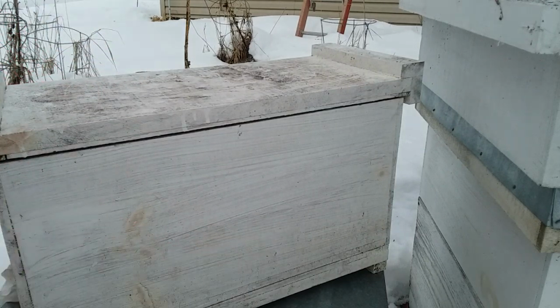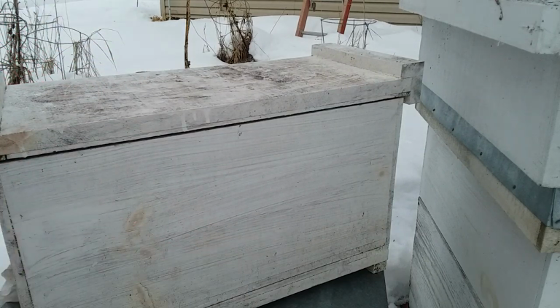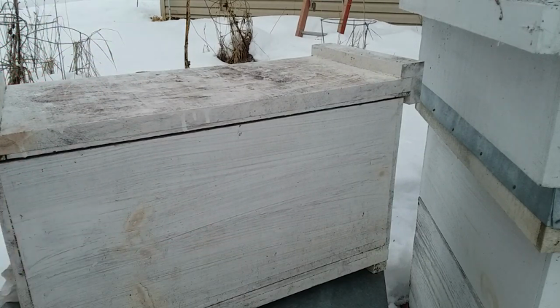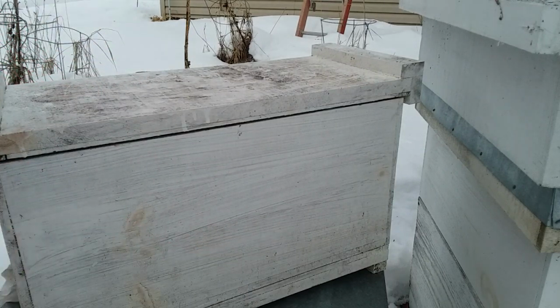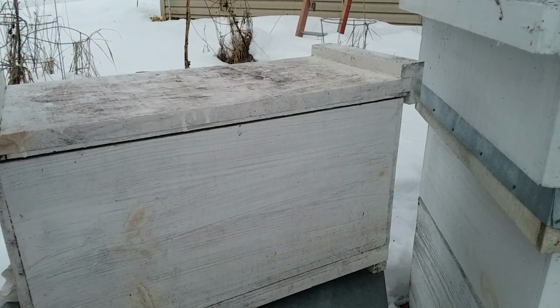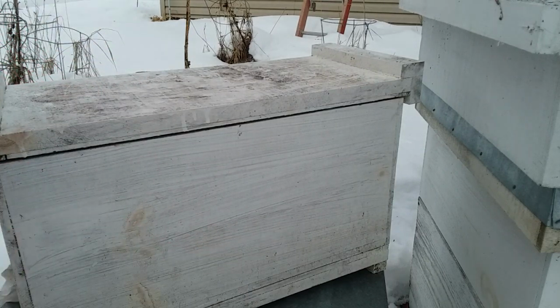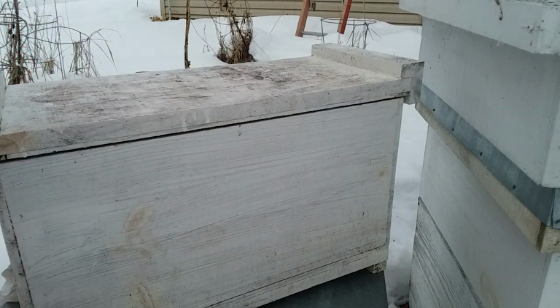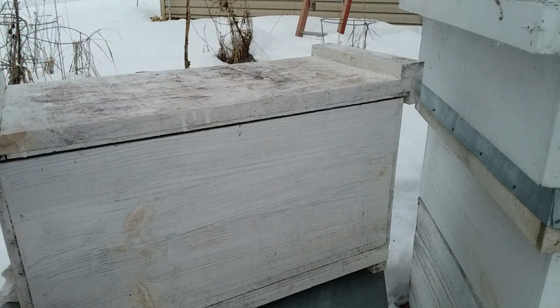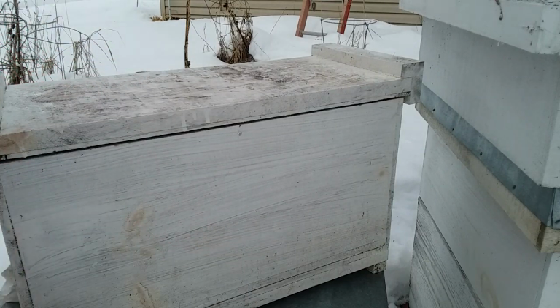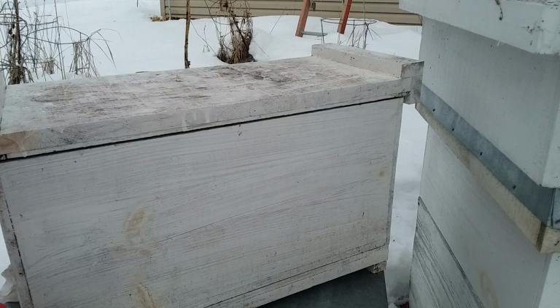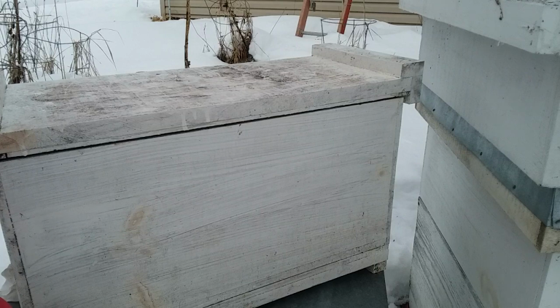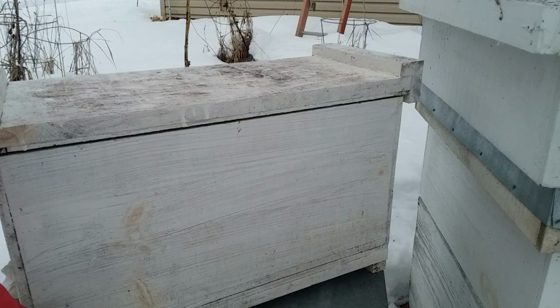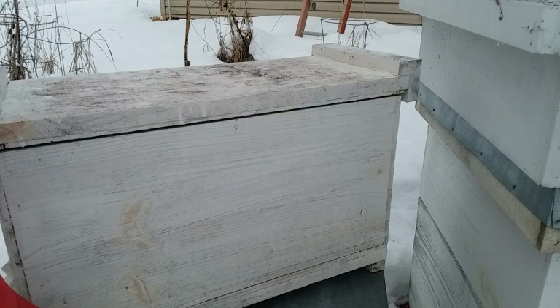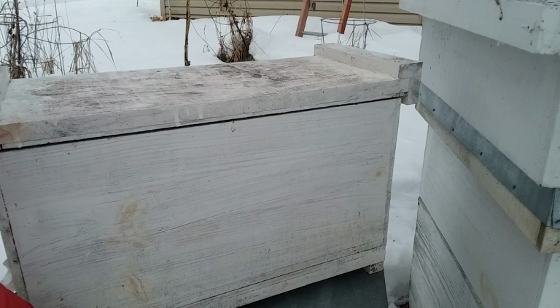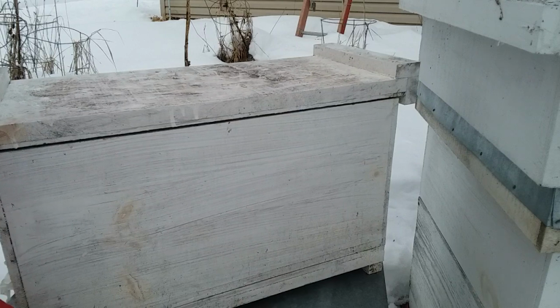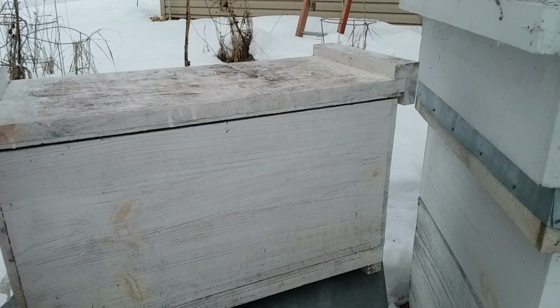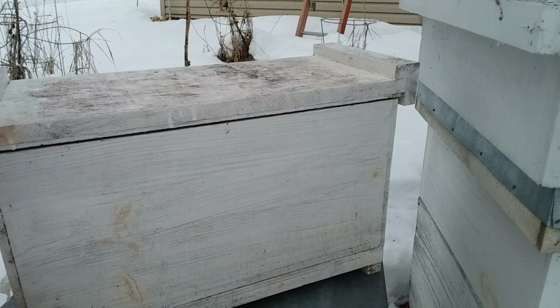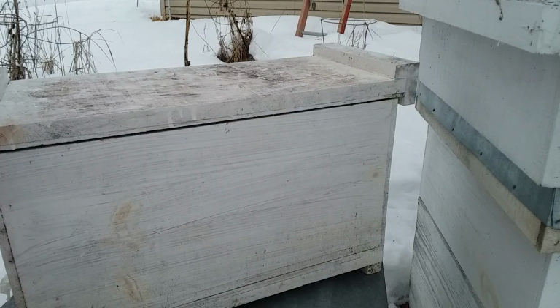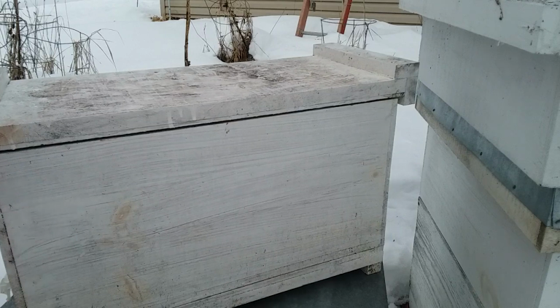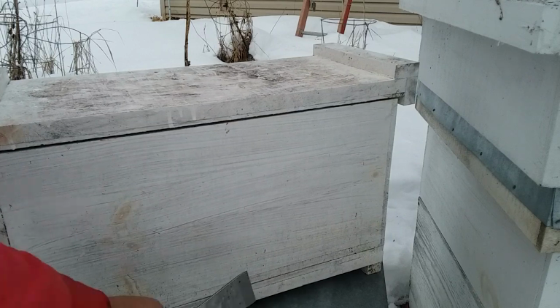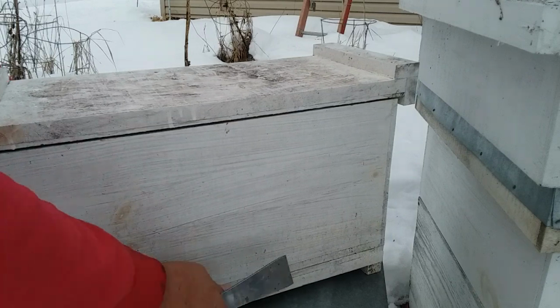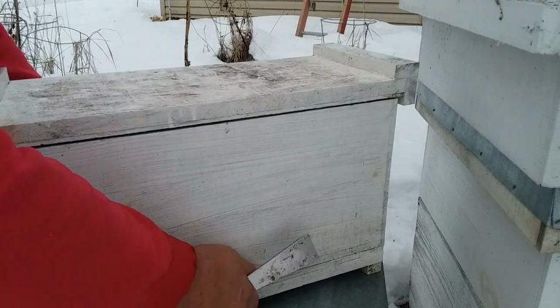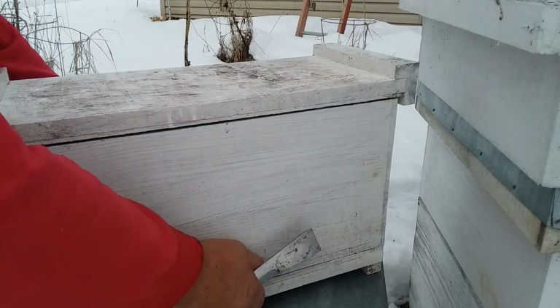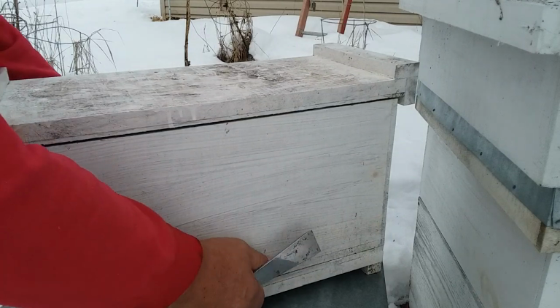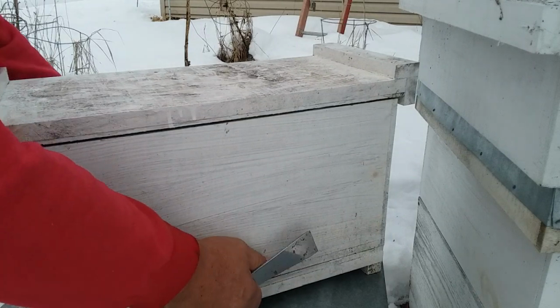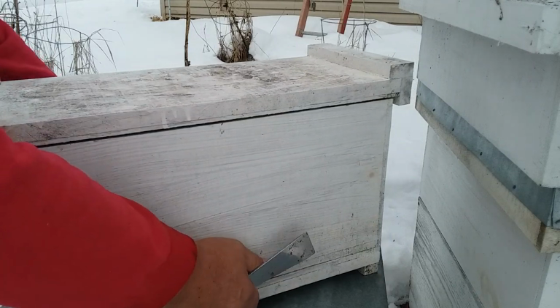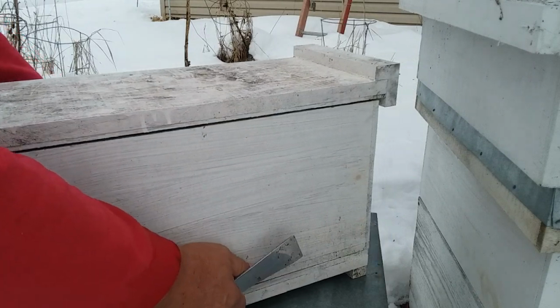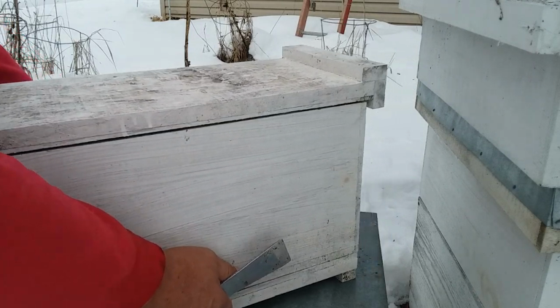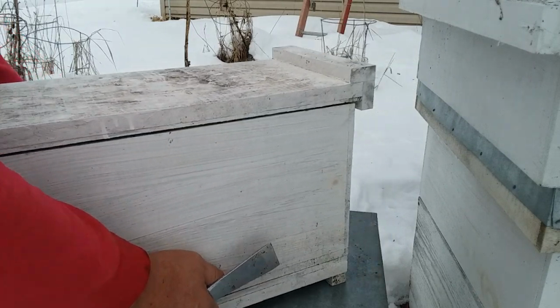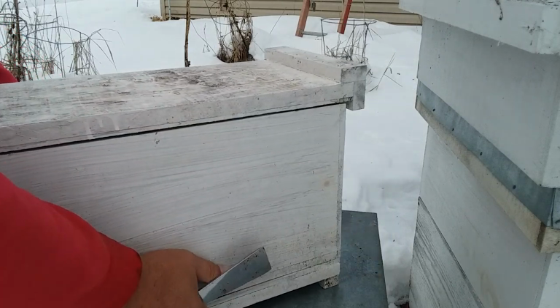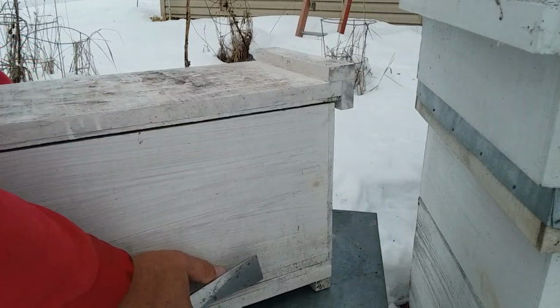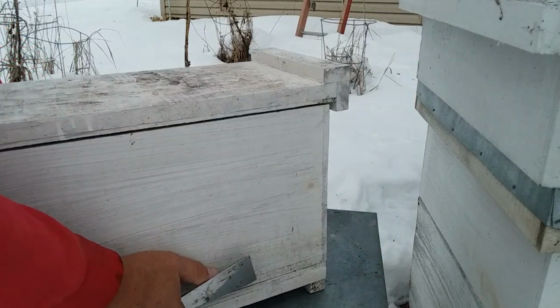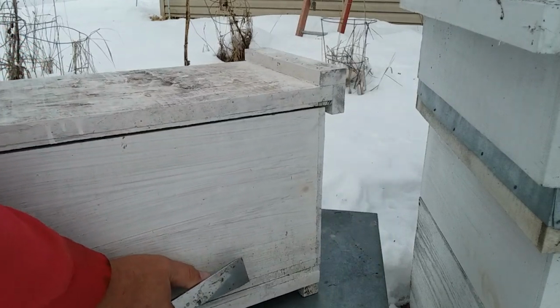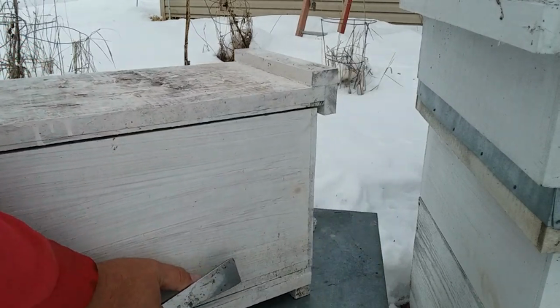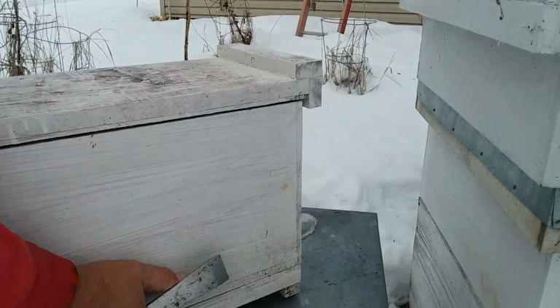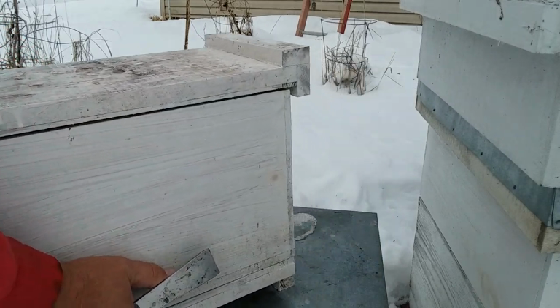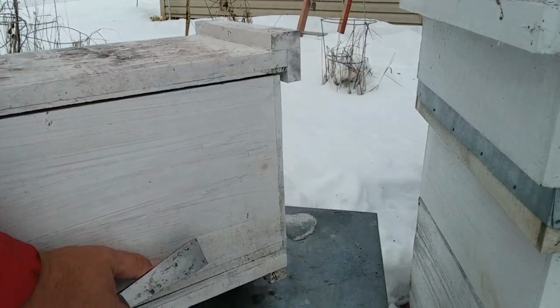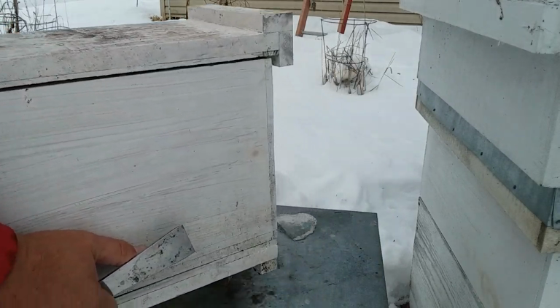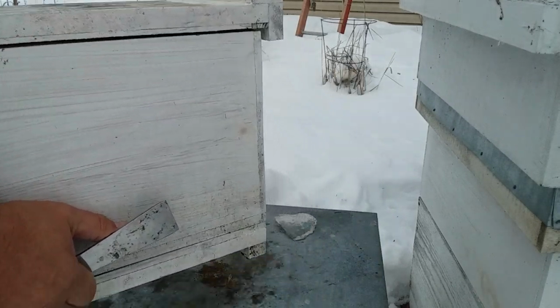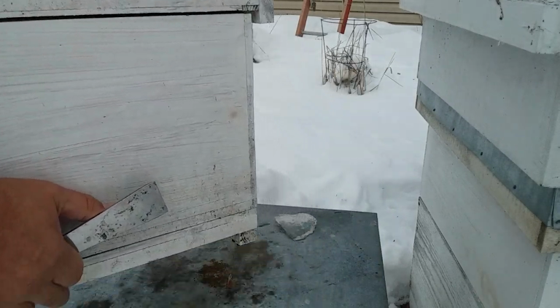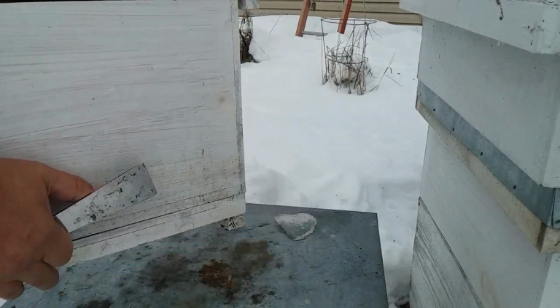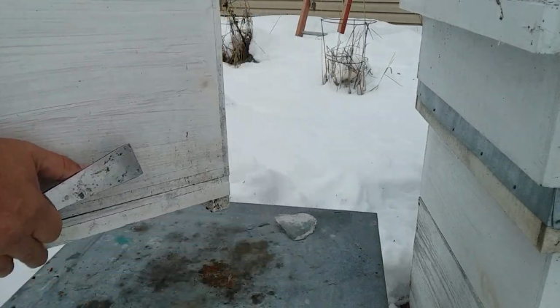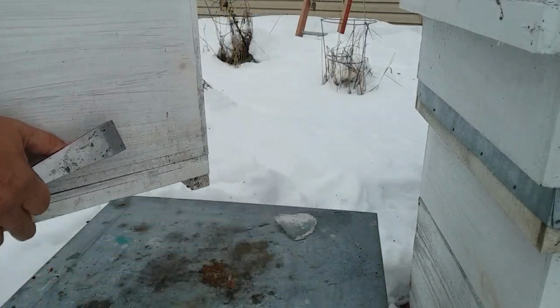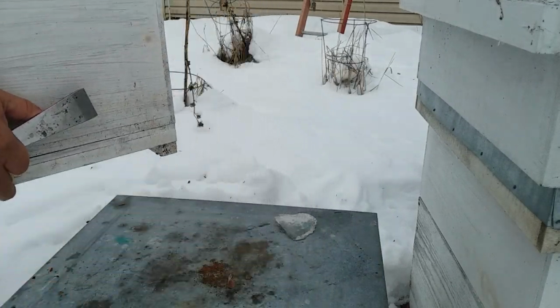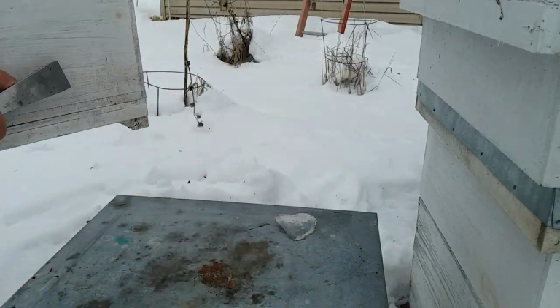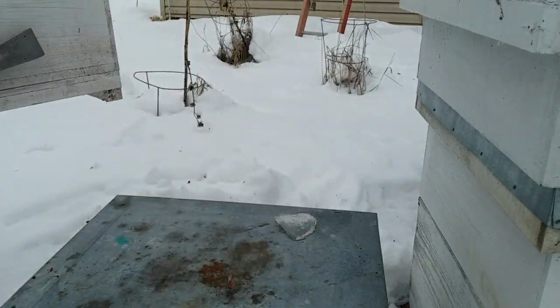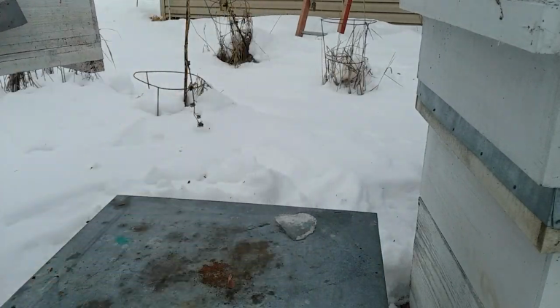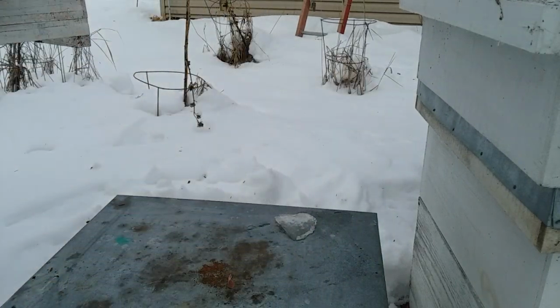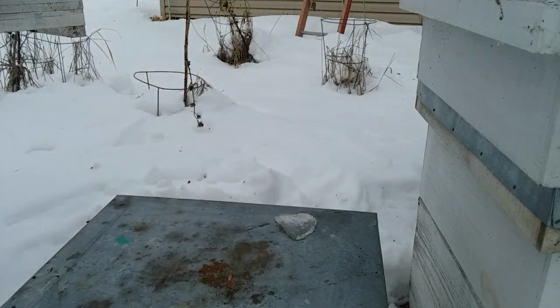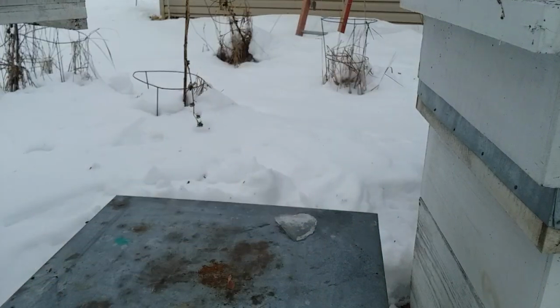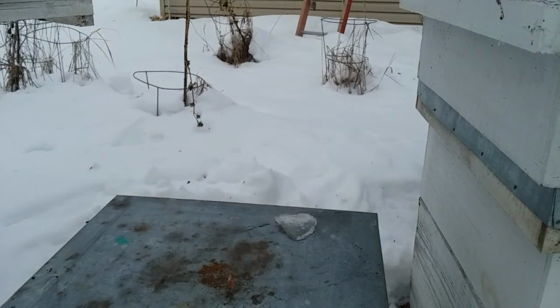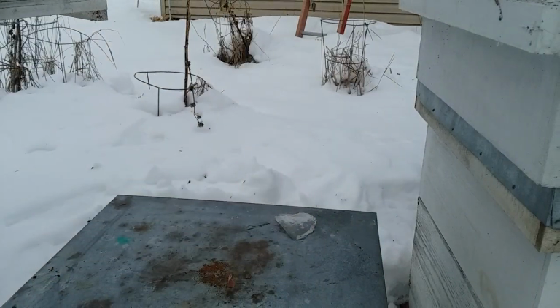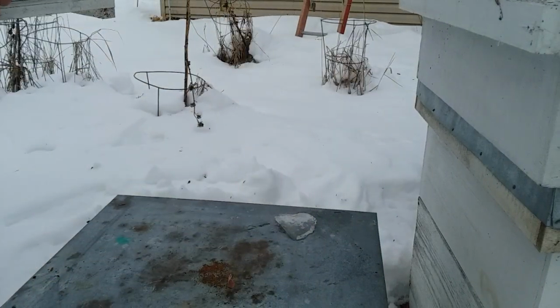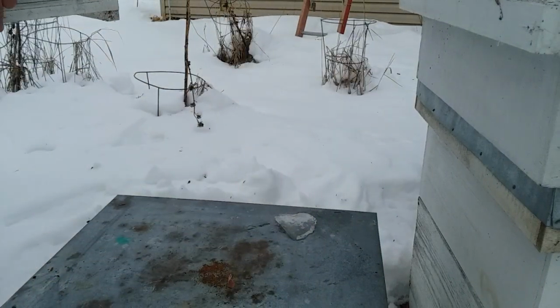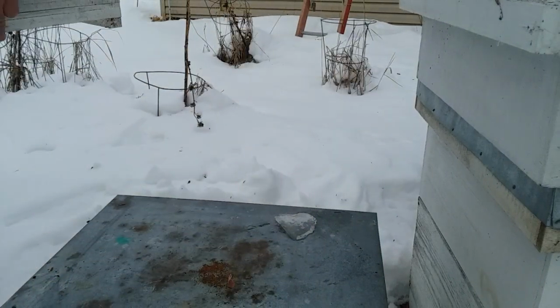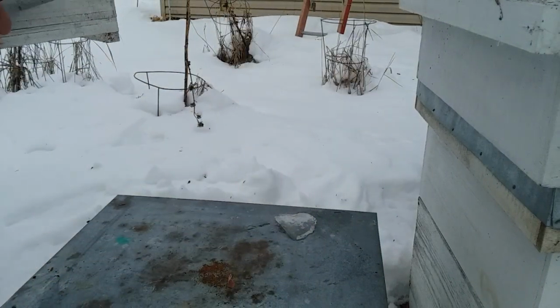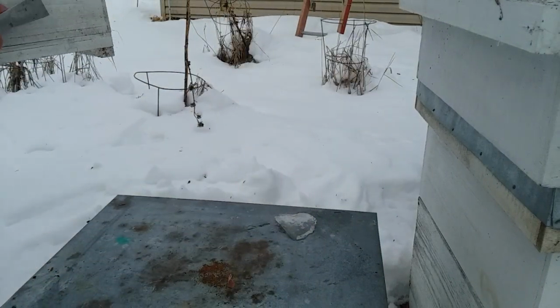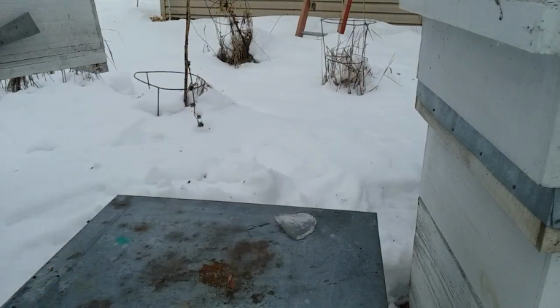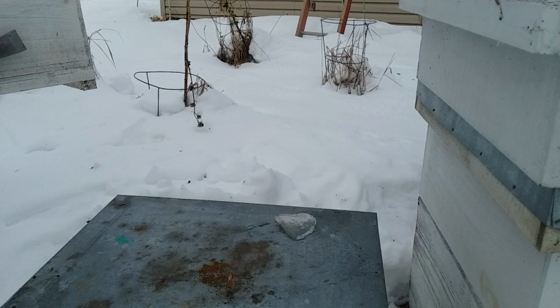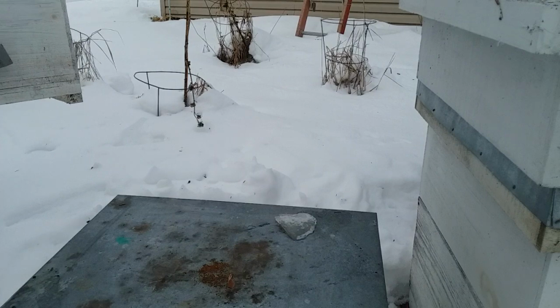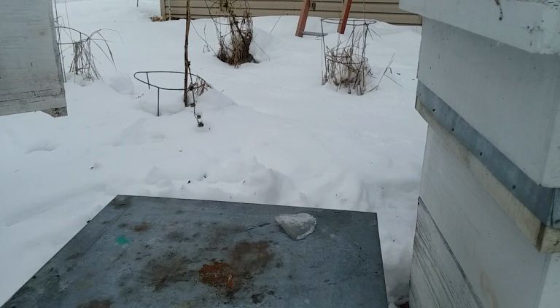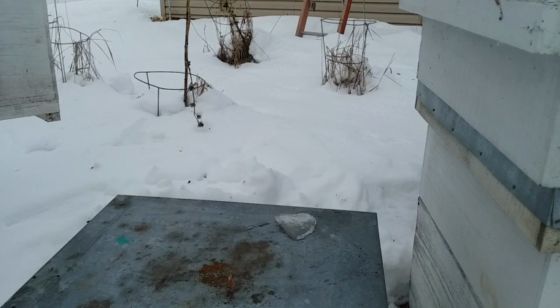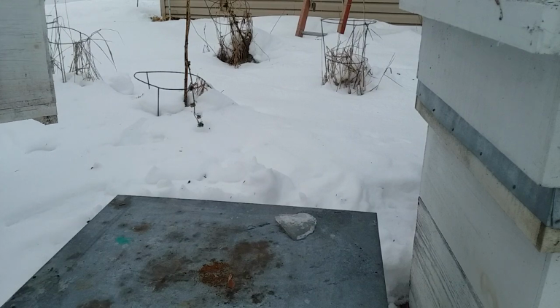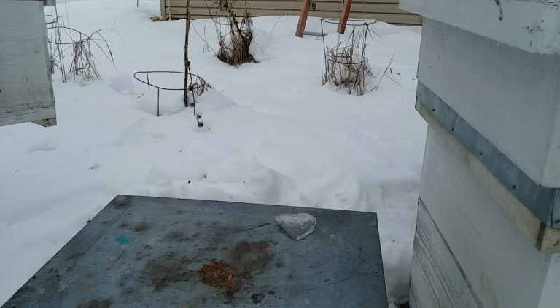I'm going to throw this top back on here and it's really heavy, so there's plenty of honey in this thing.